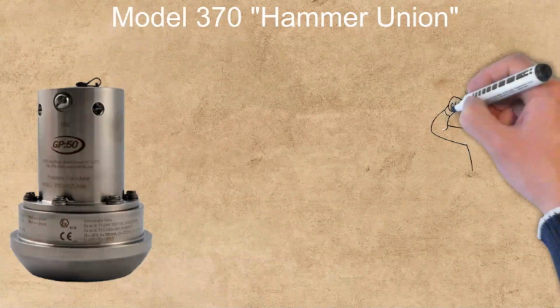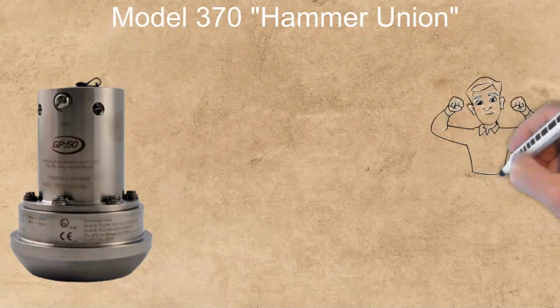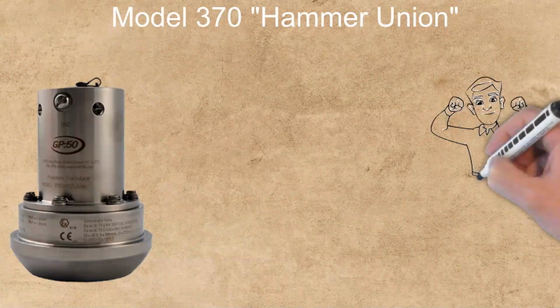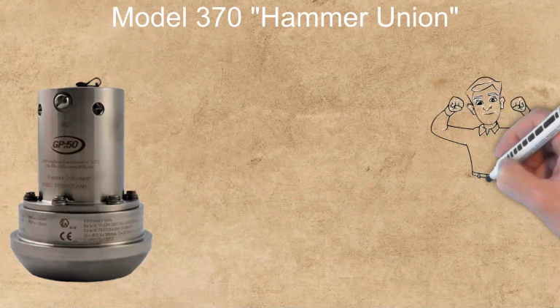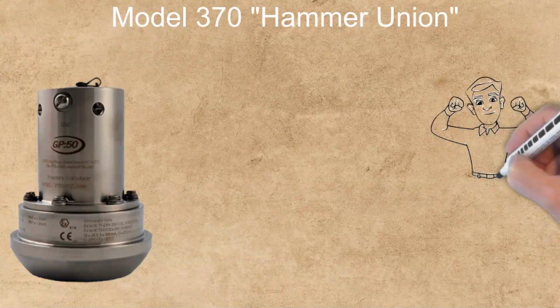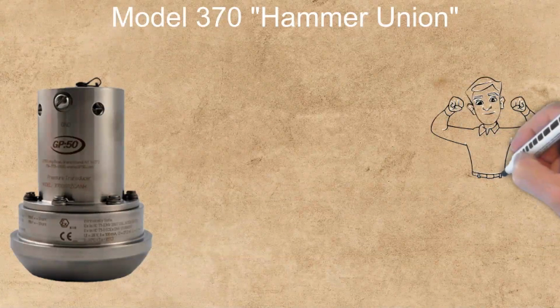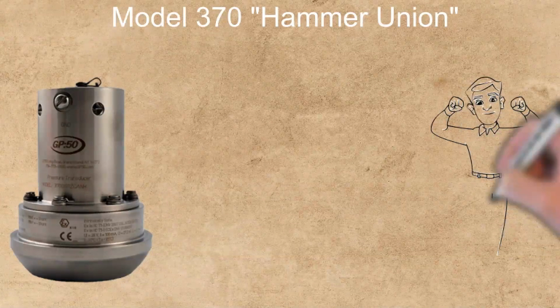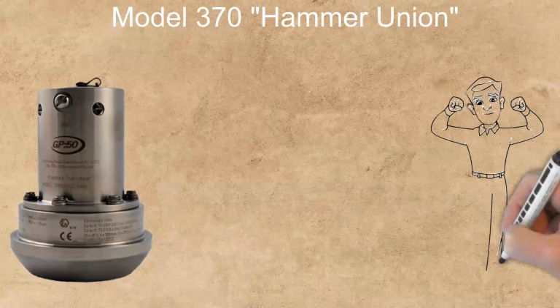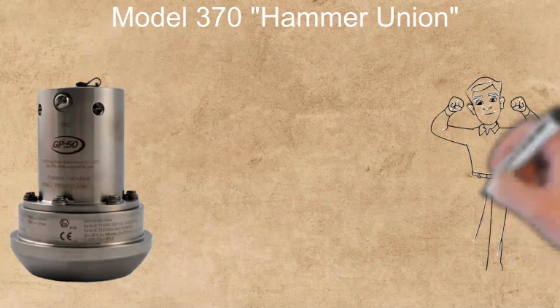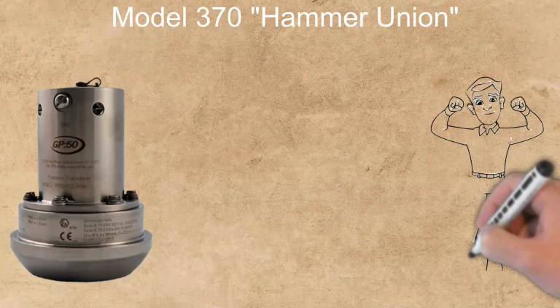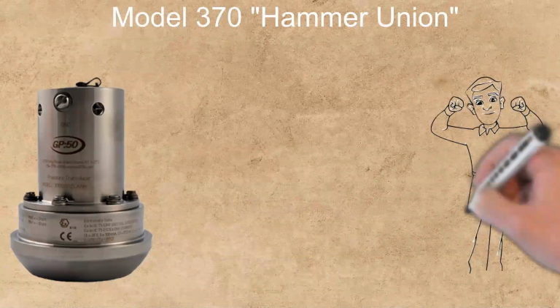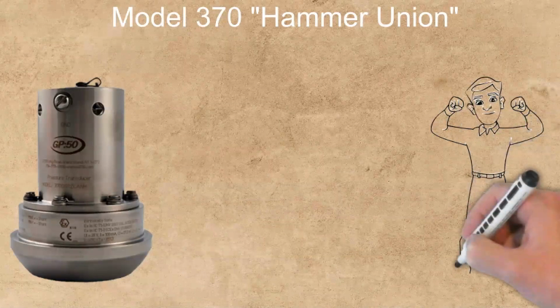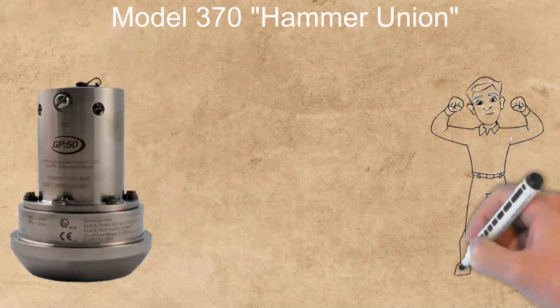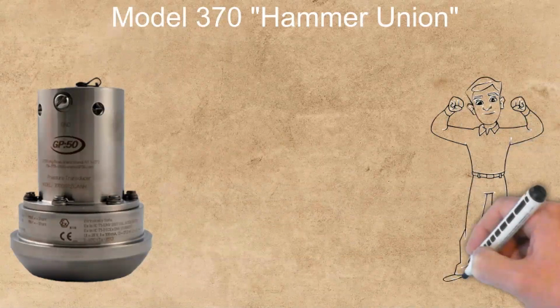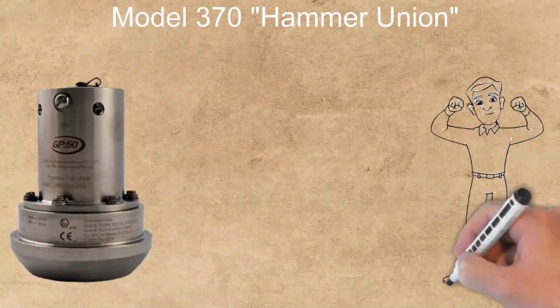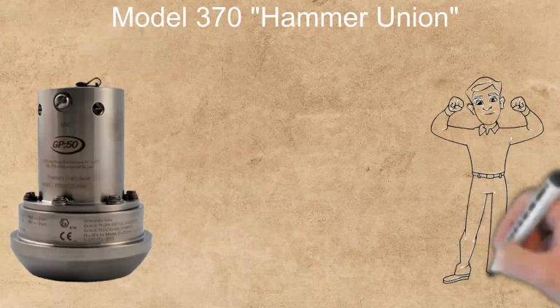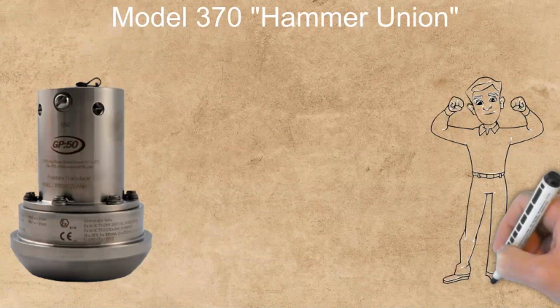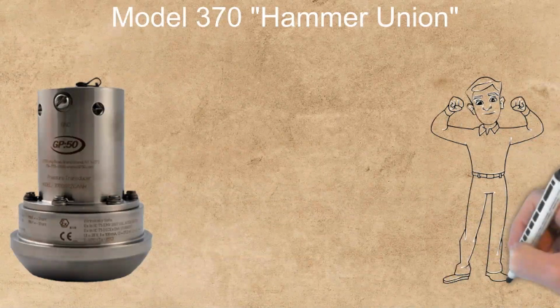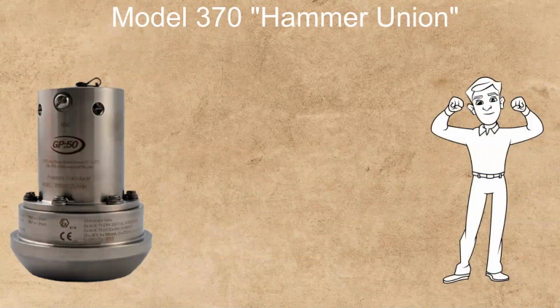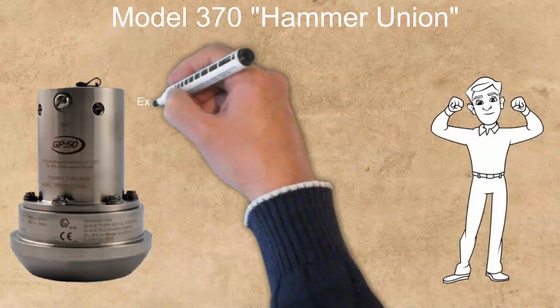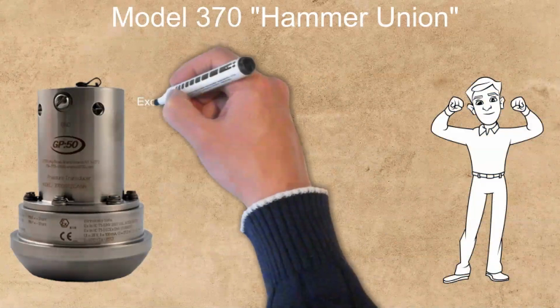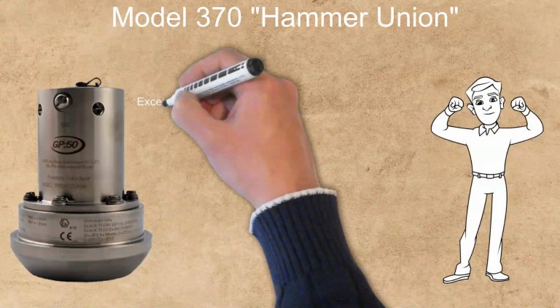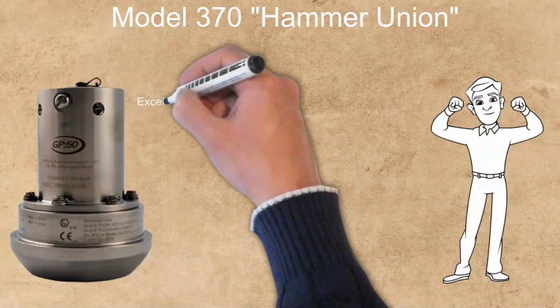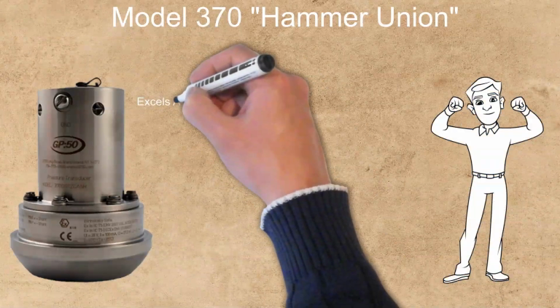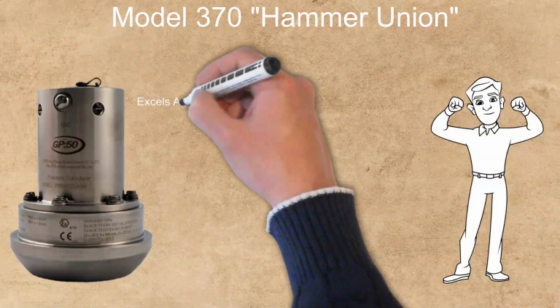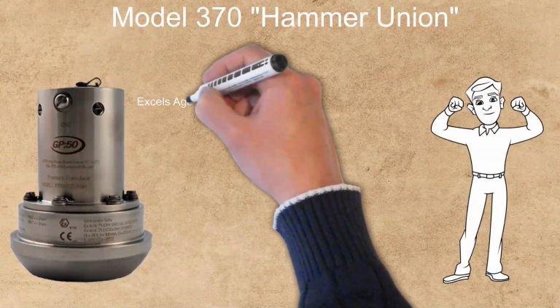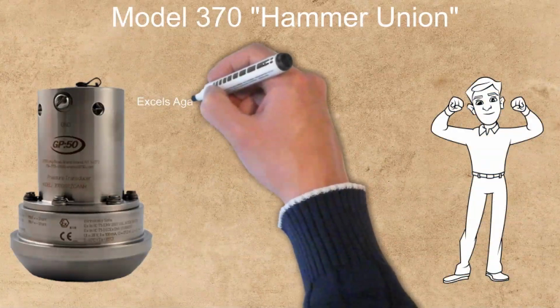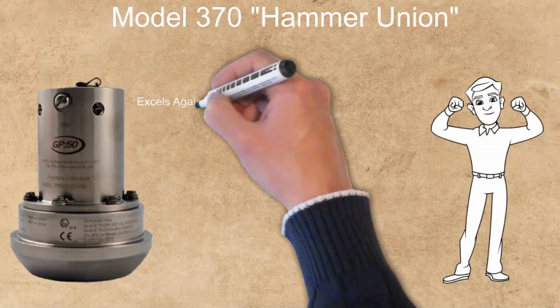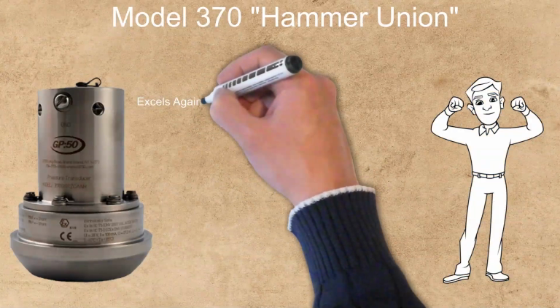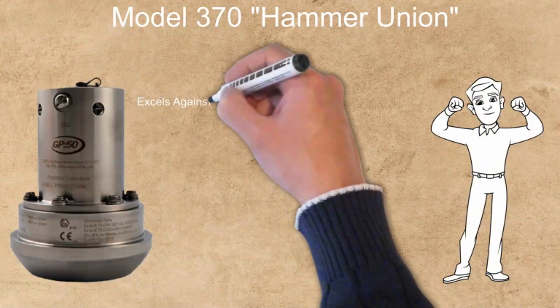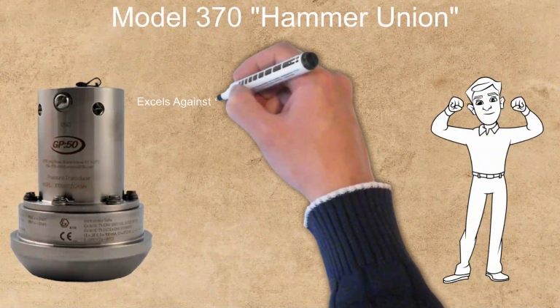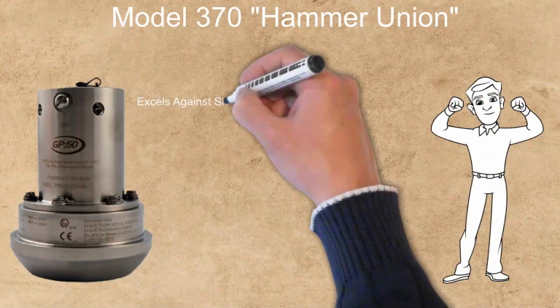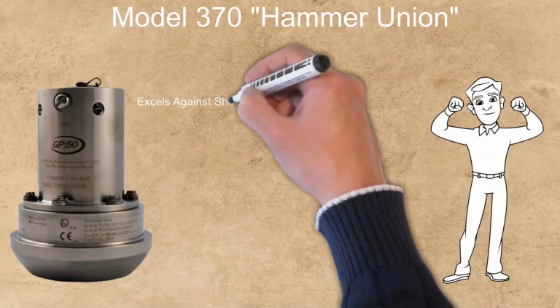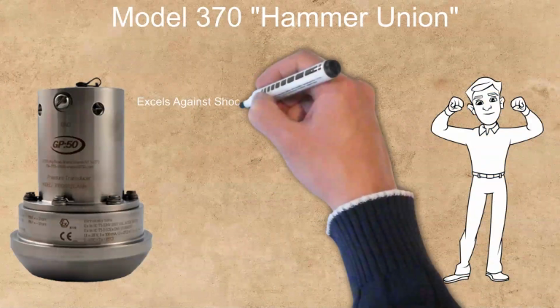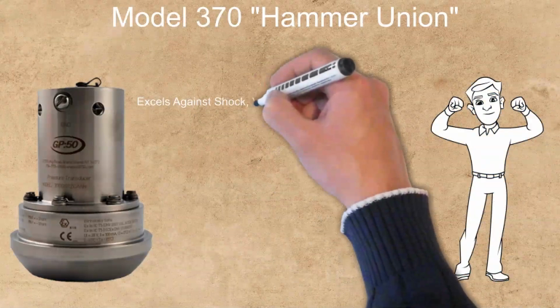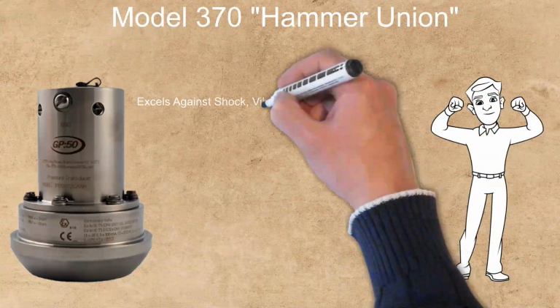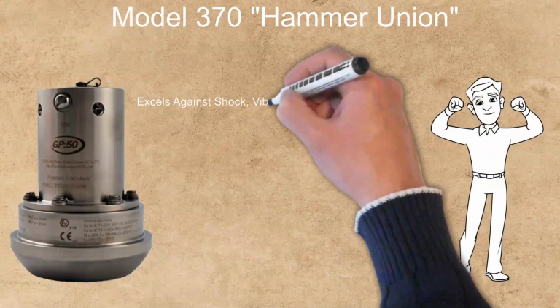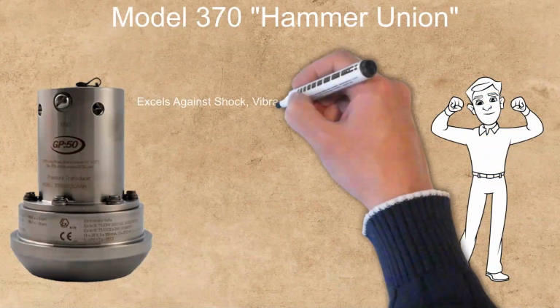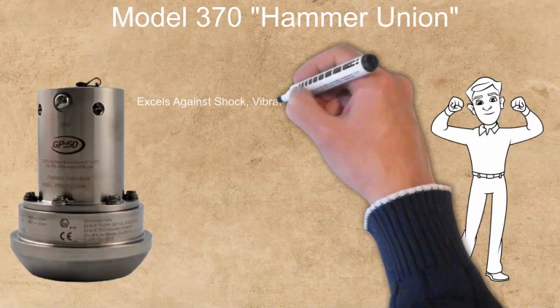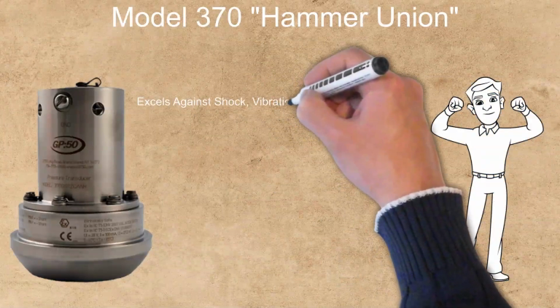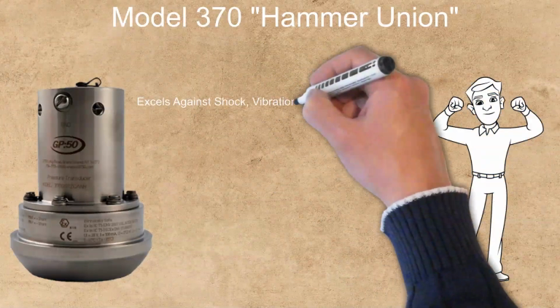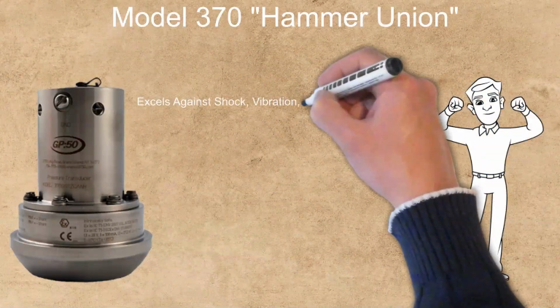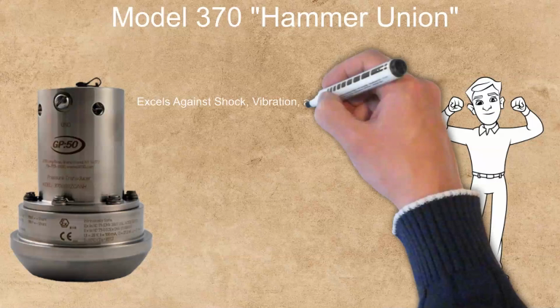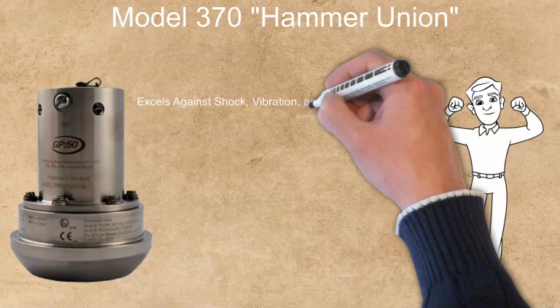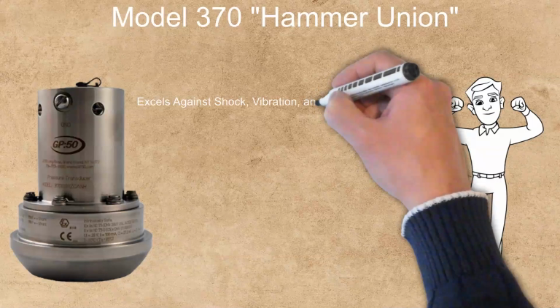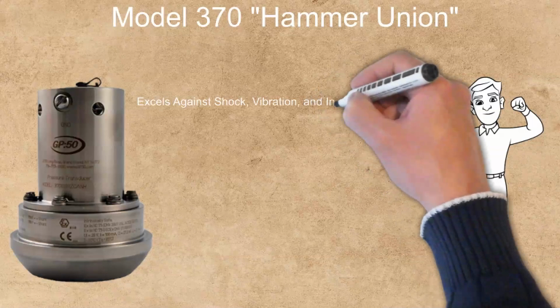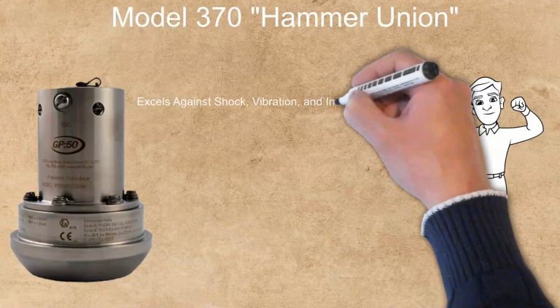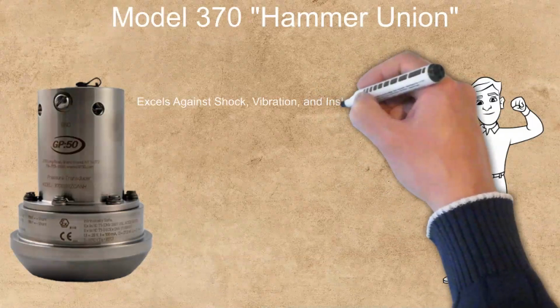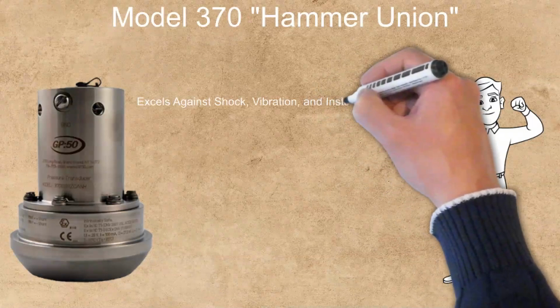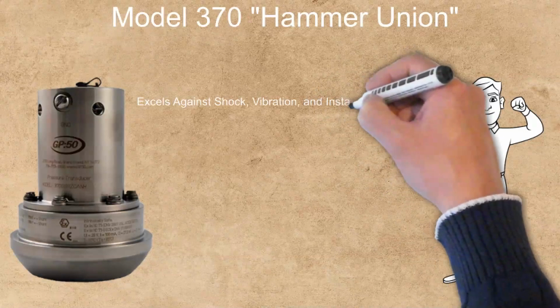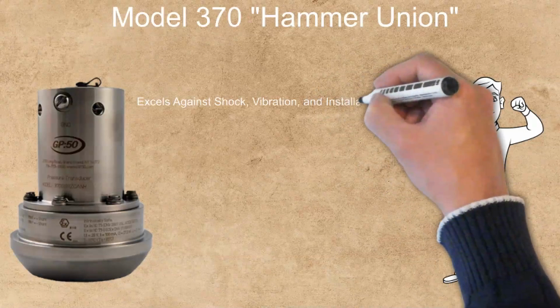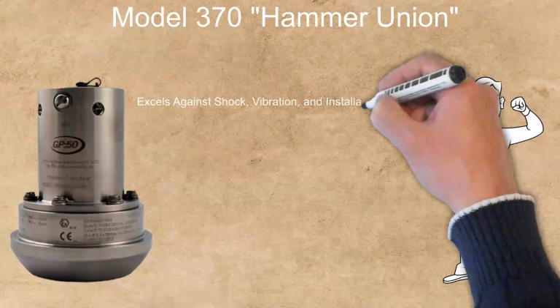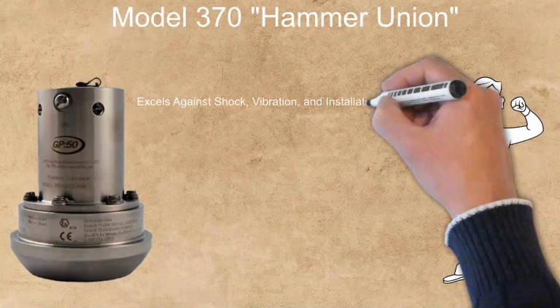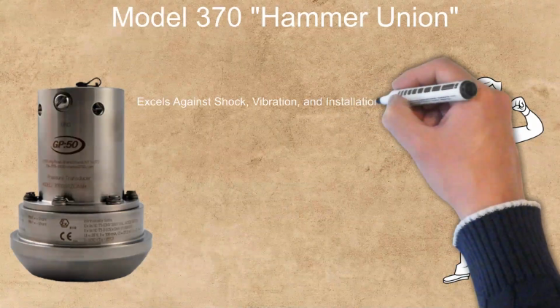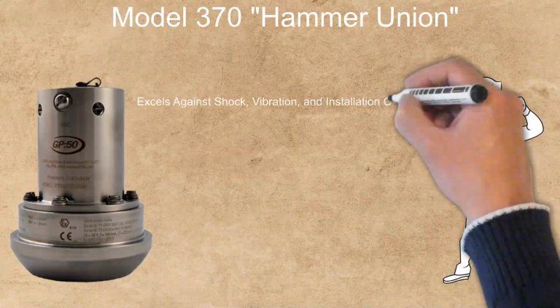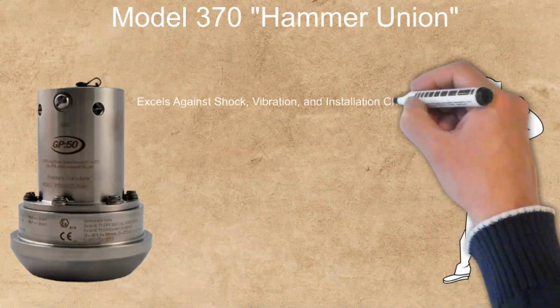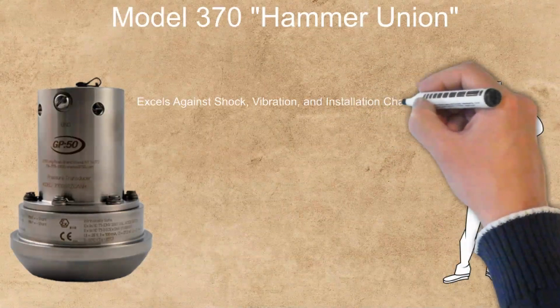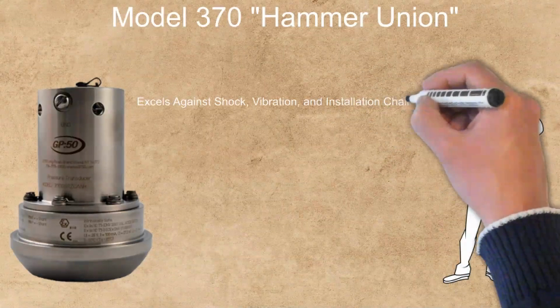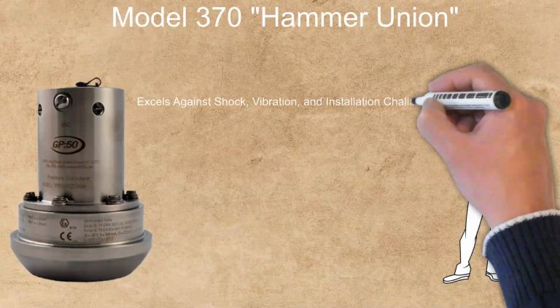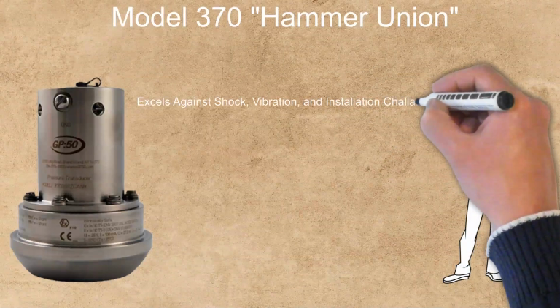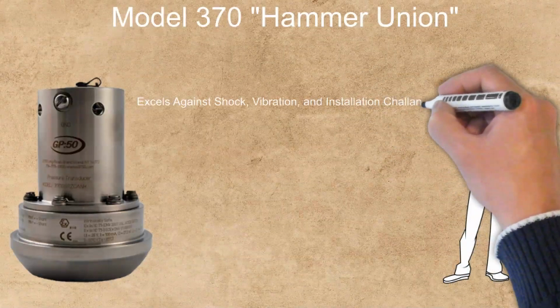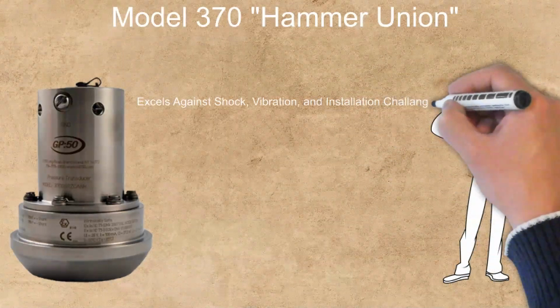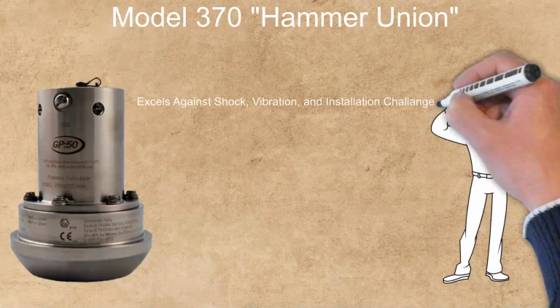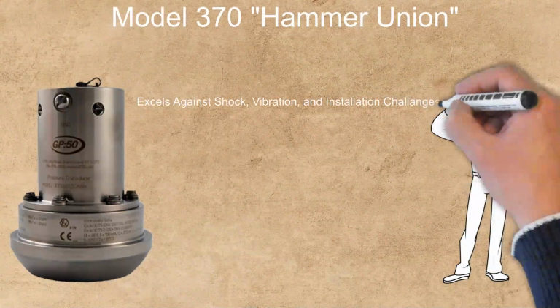The 370 series has over 11 years of tested field heritage with many thousands of working units still in the field.